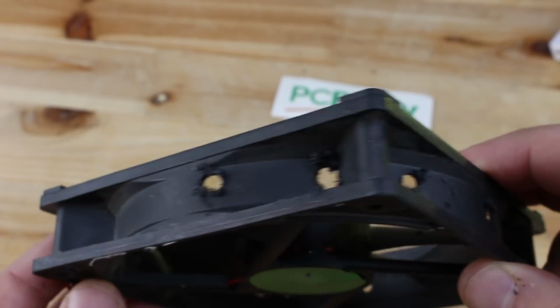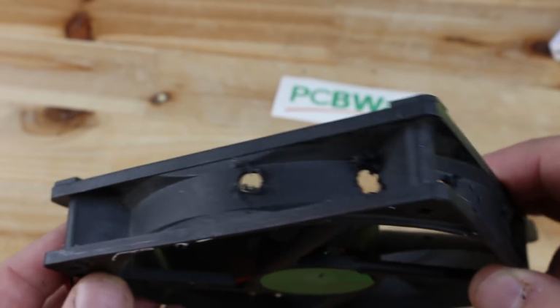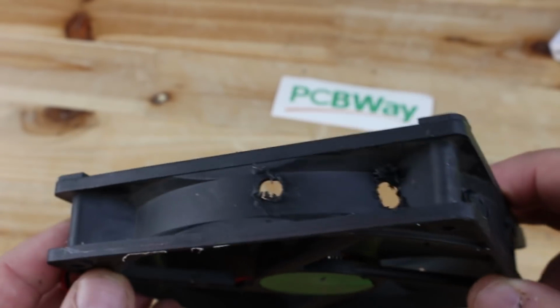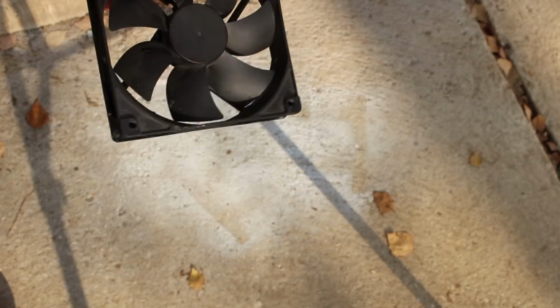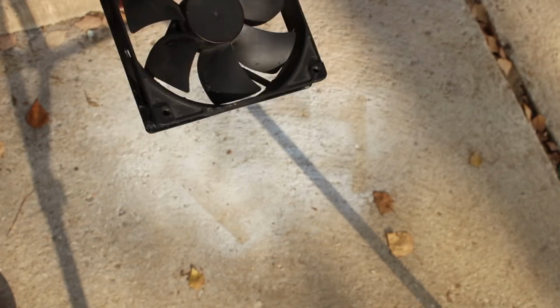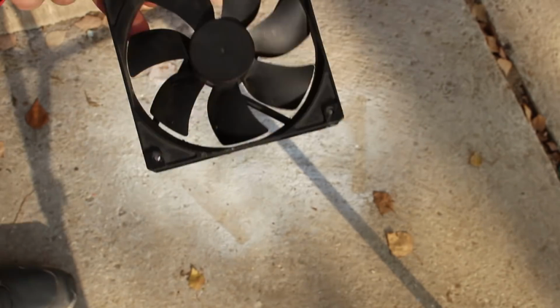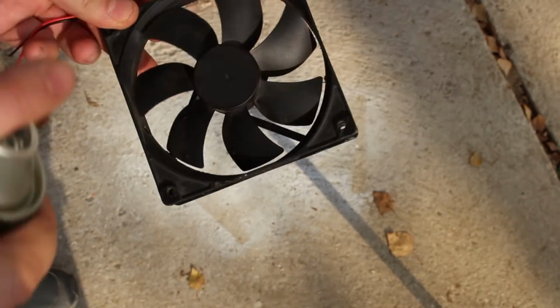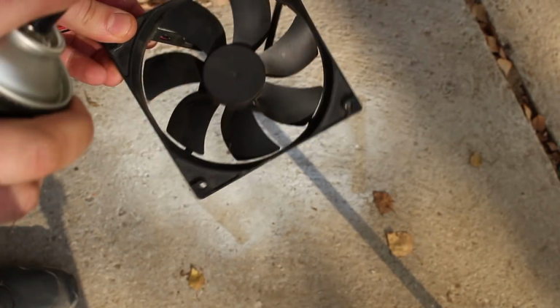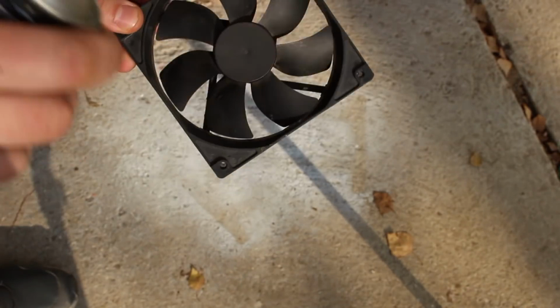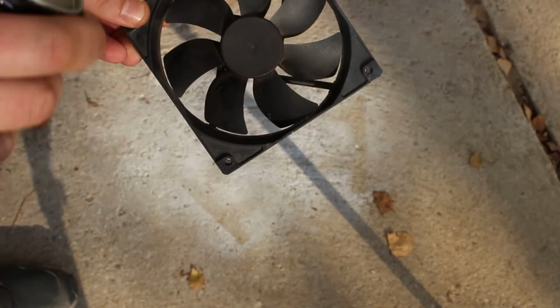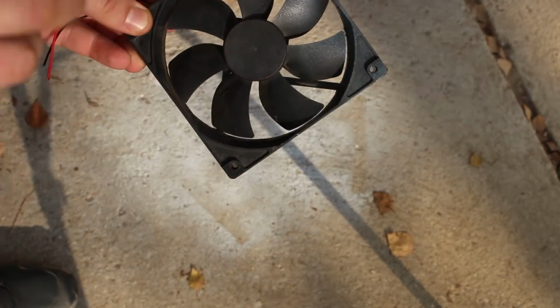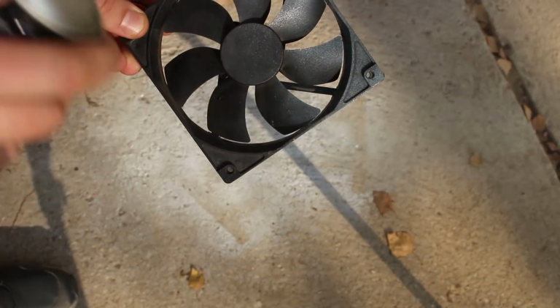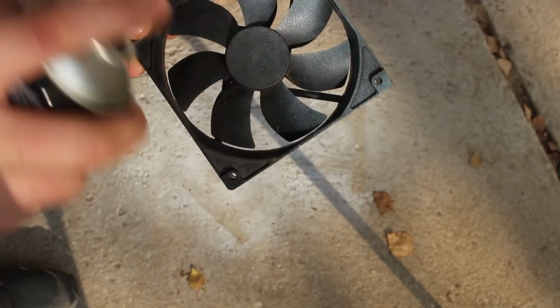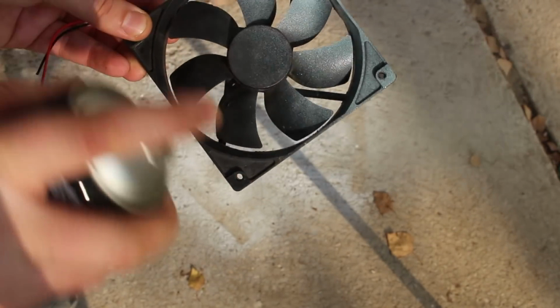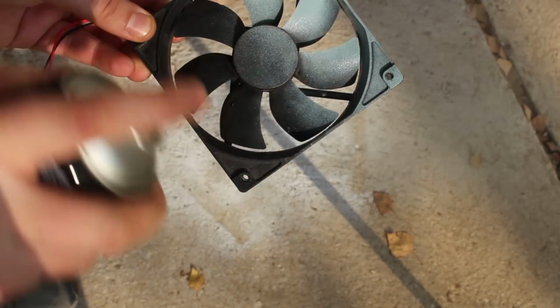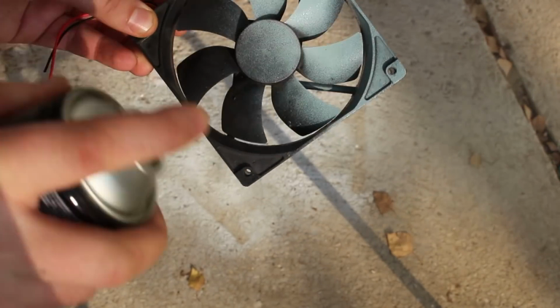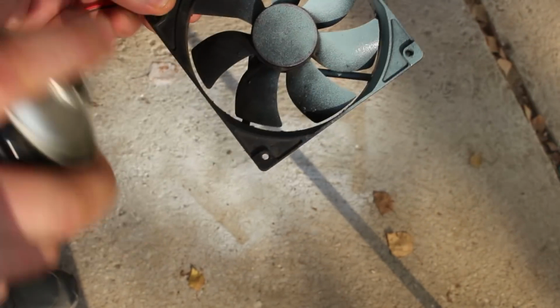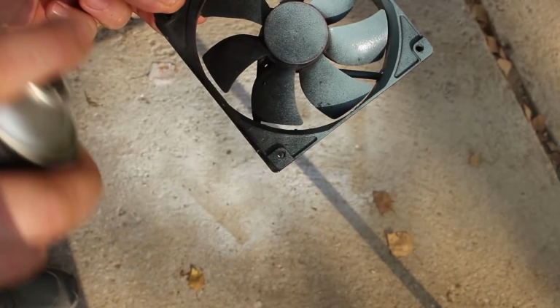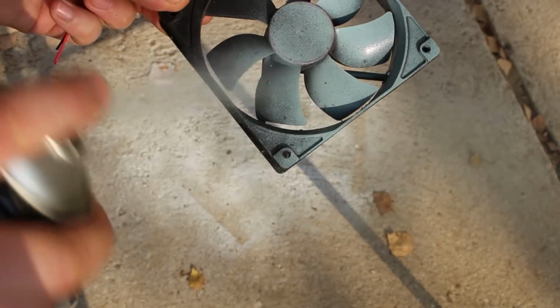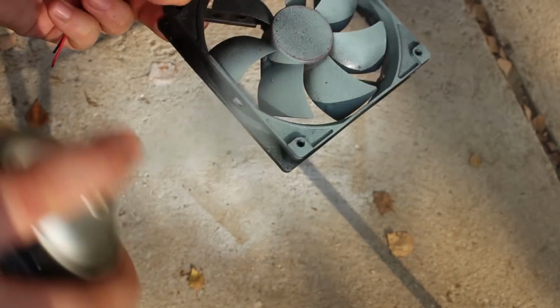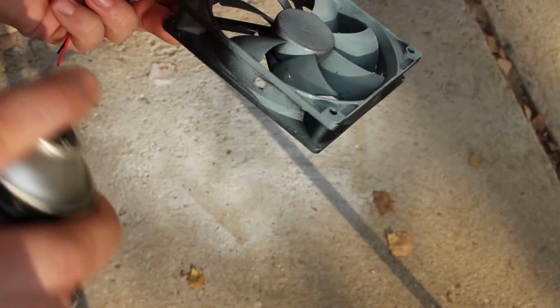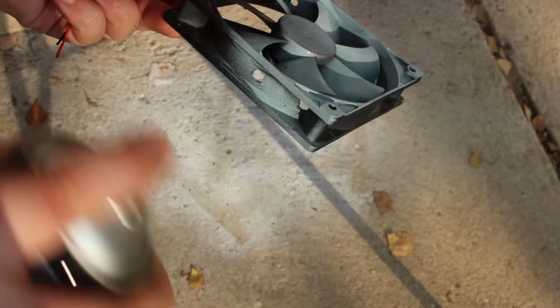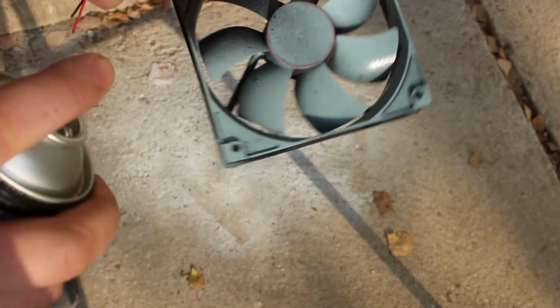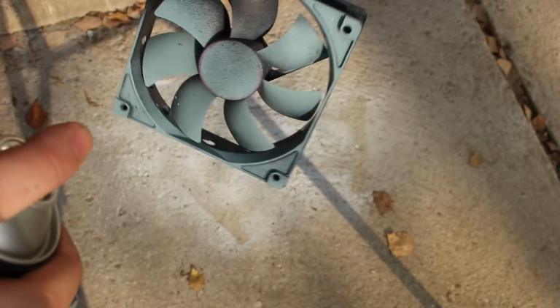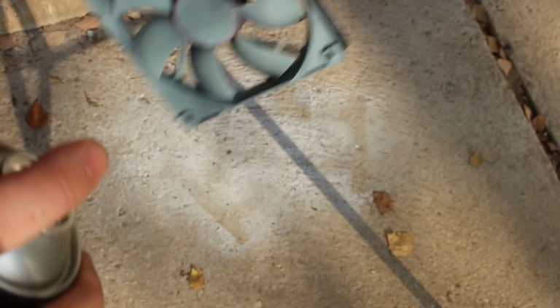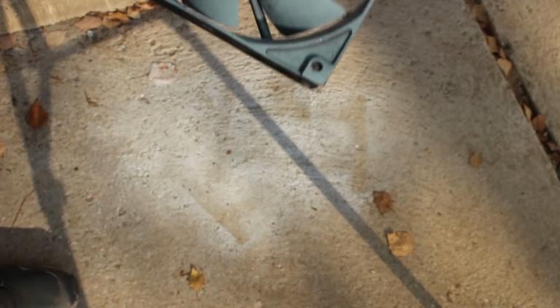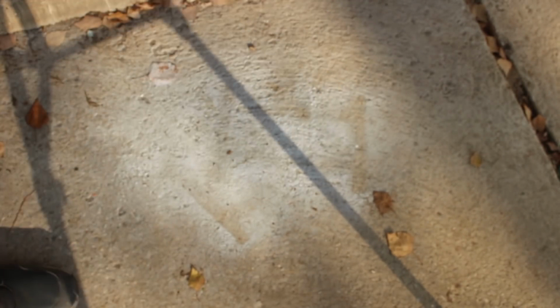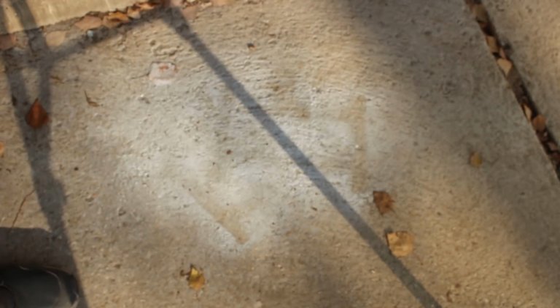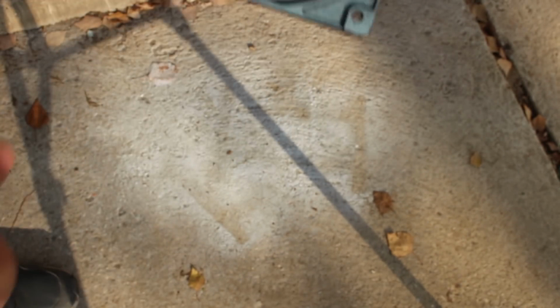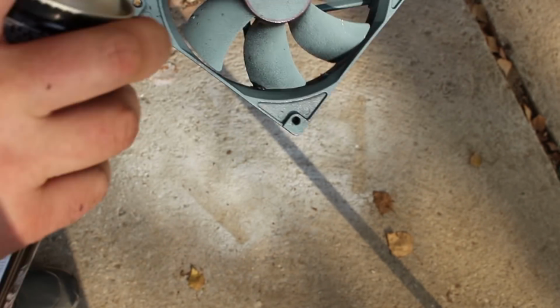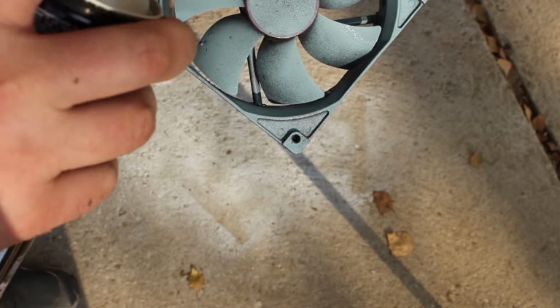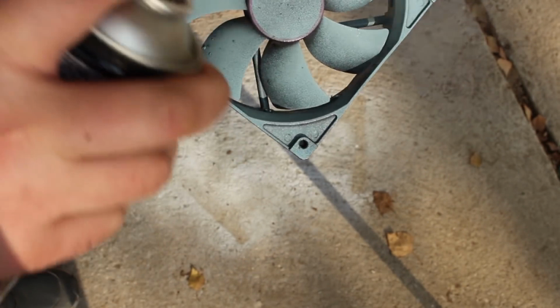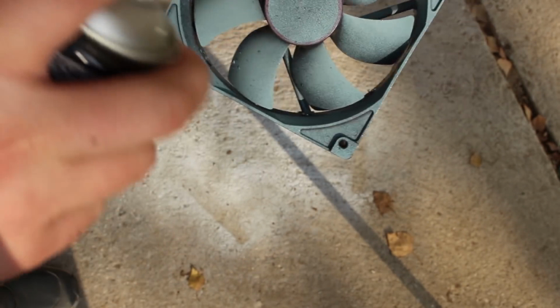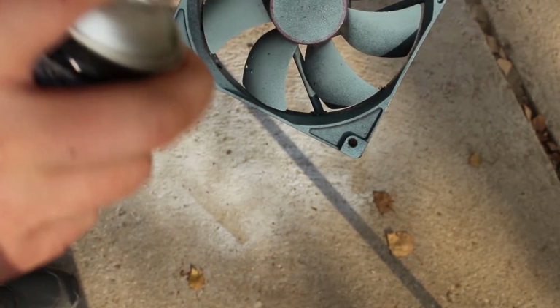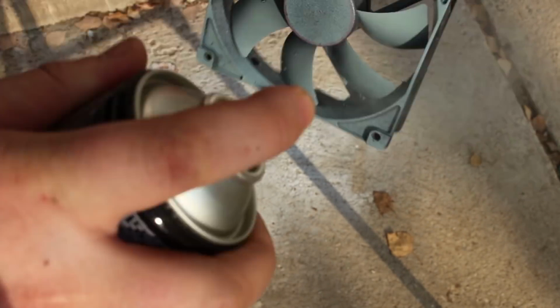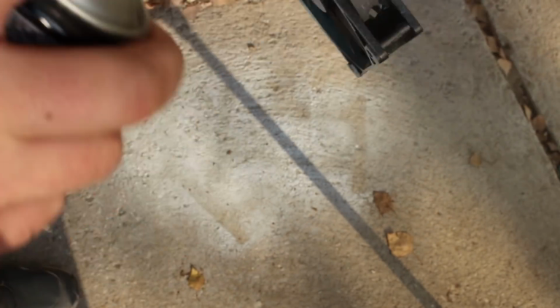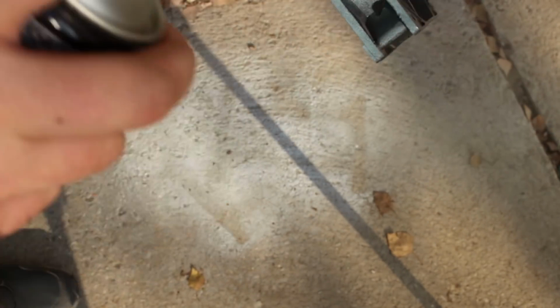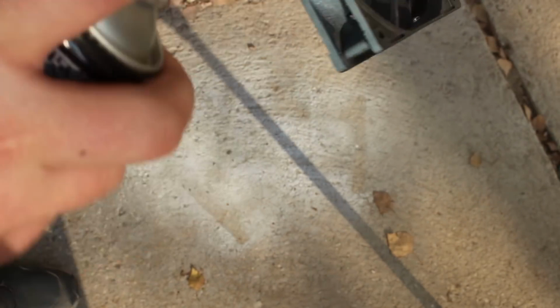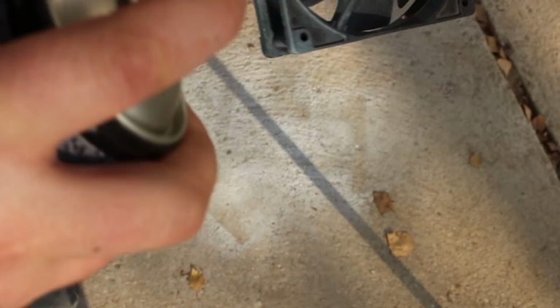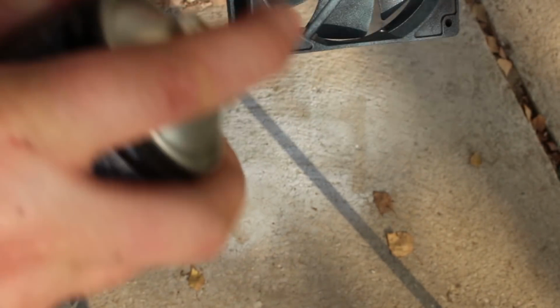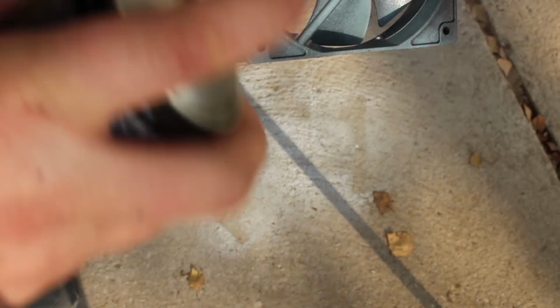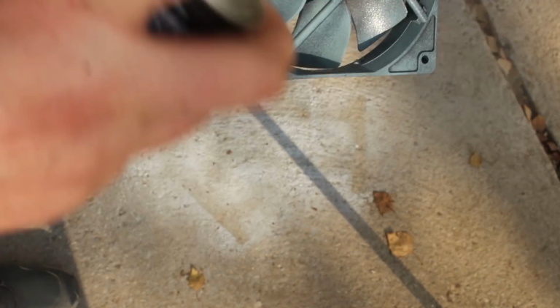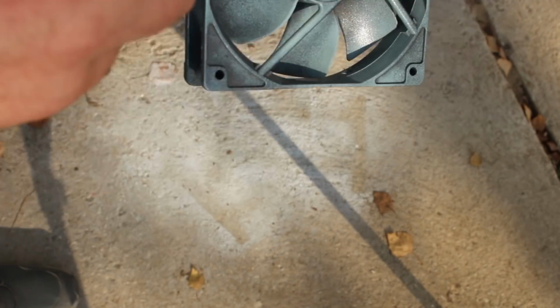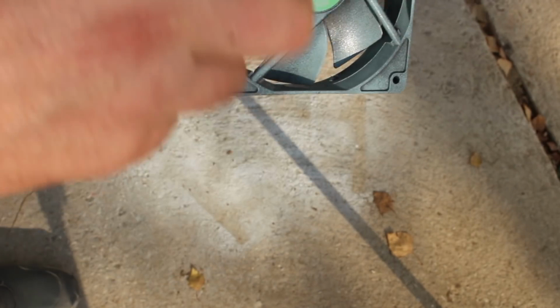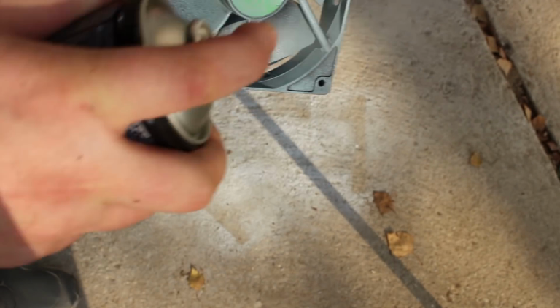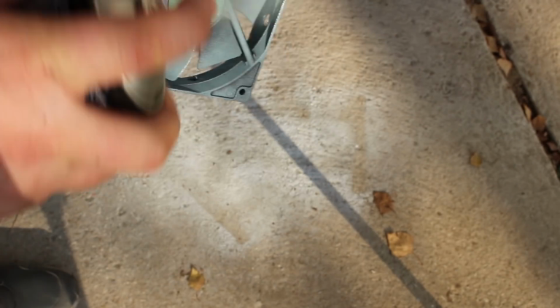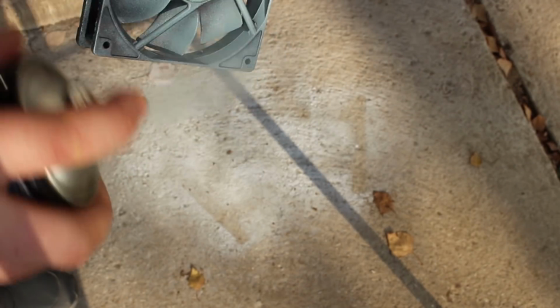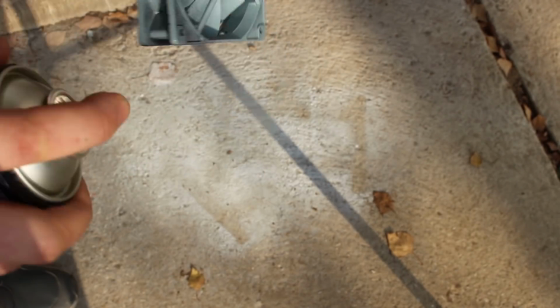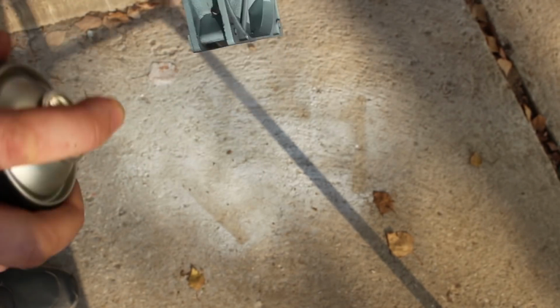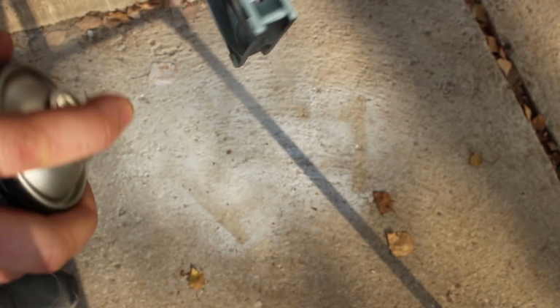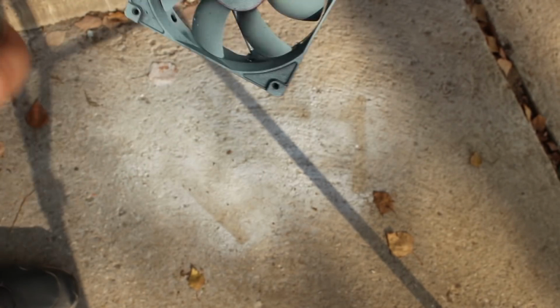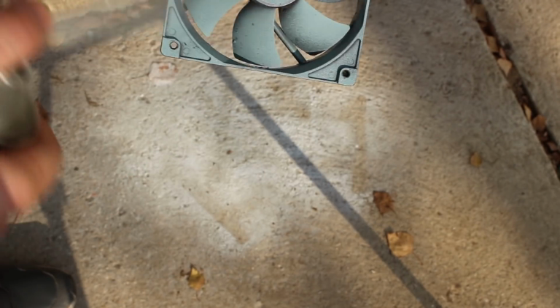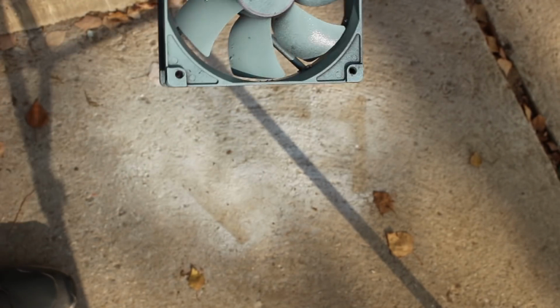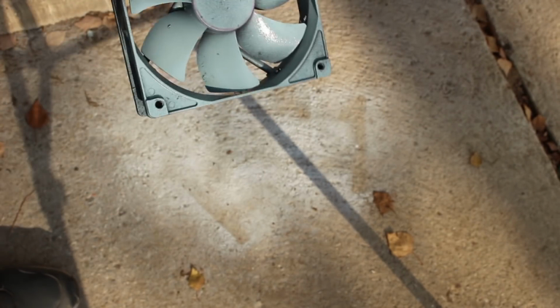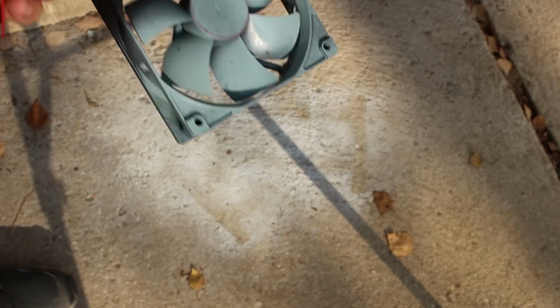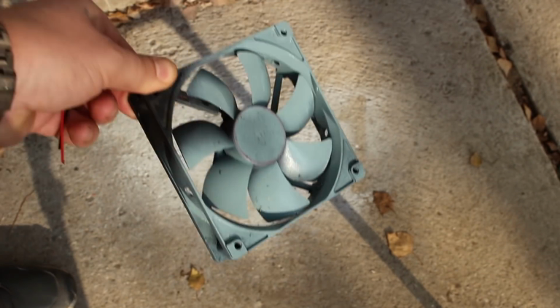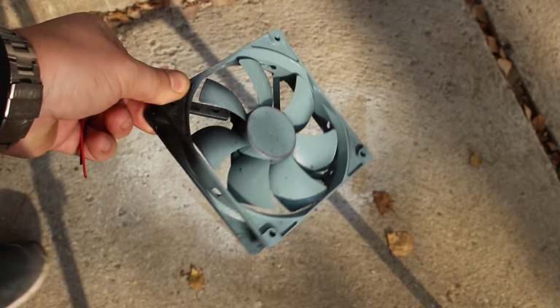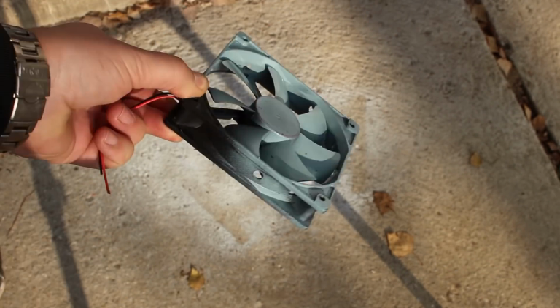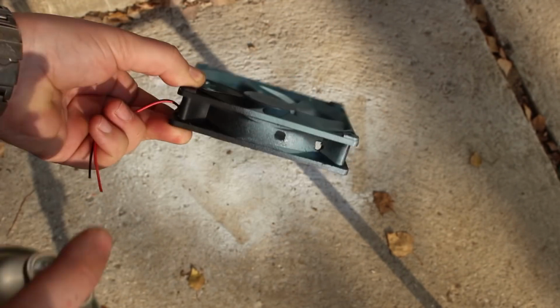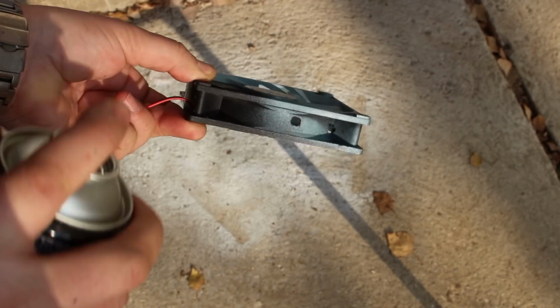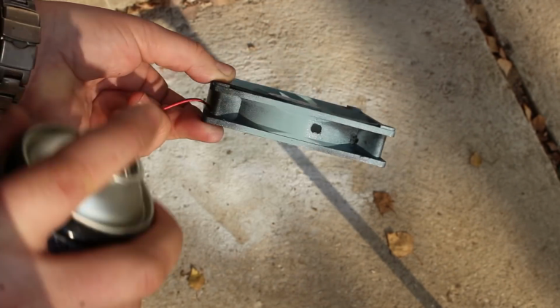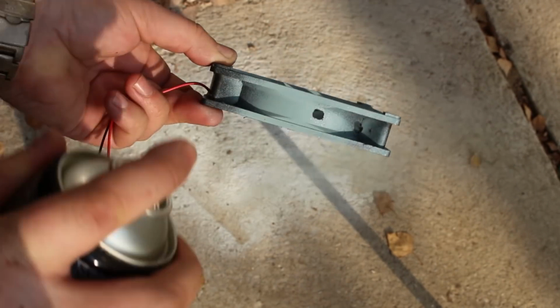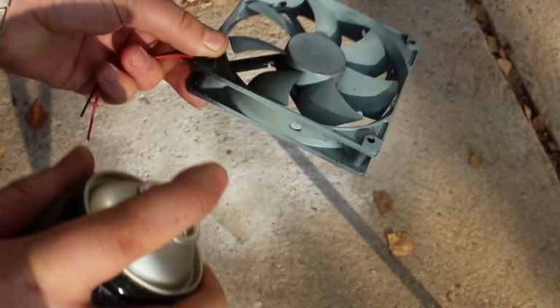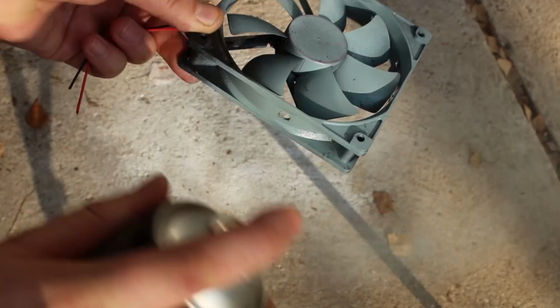The fan I have sprayed with white color paint, and everything I tied up with two-component fast adhesive, two-in-one glue.